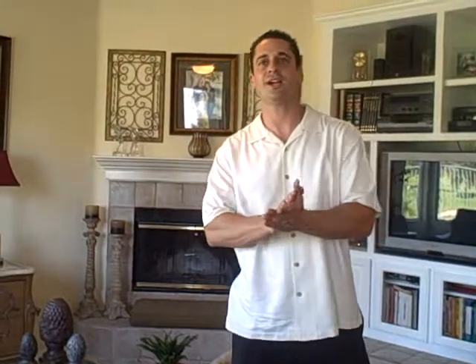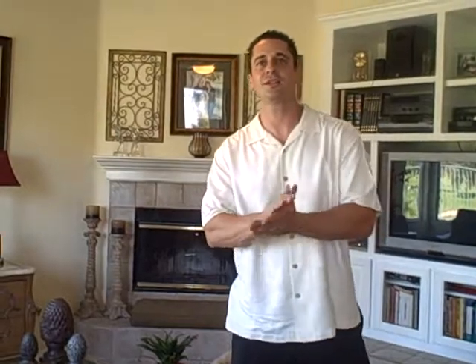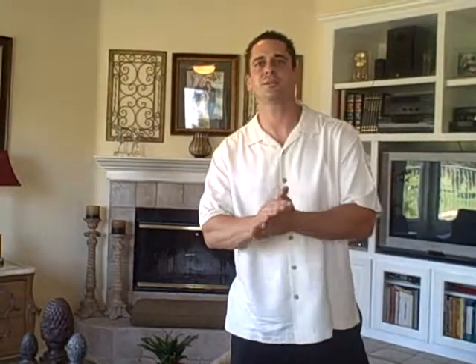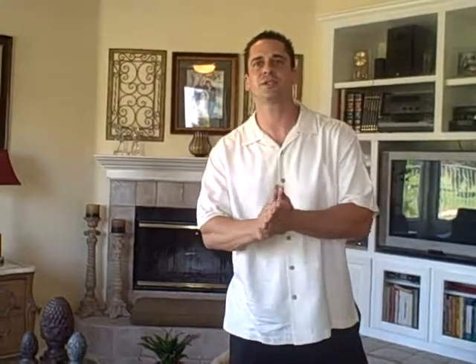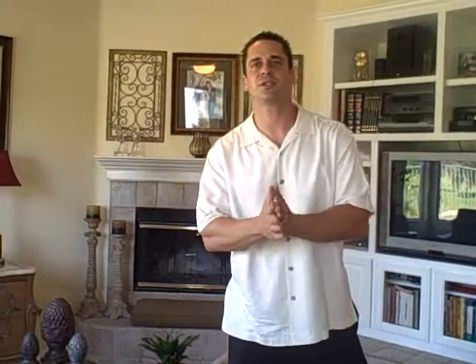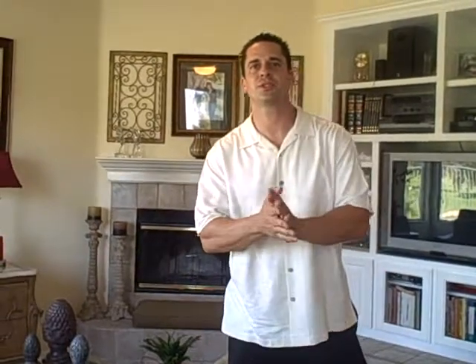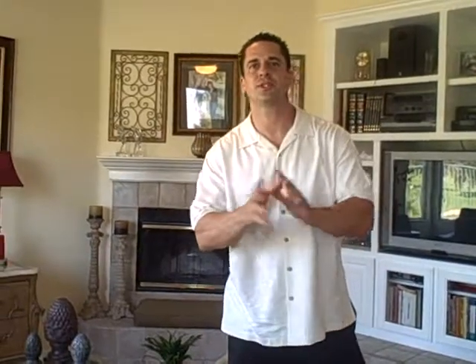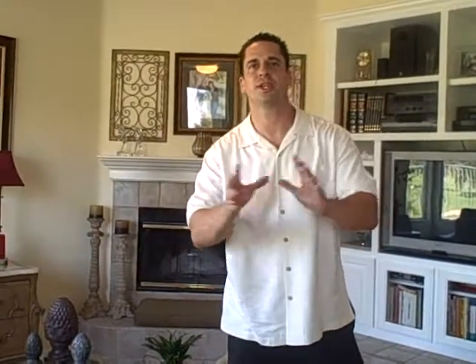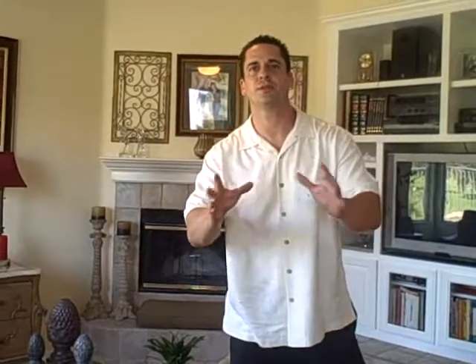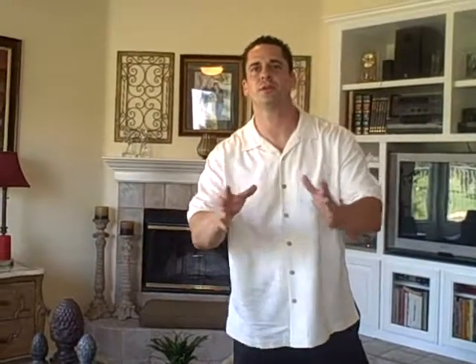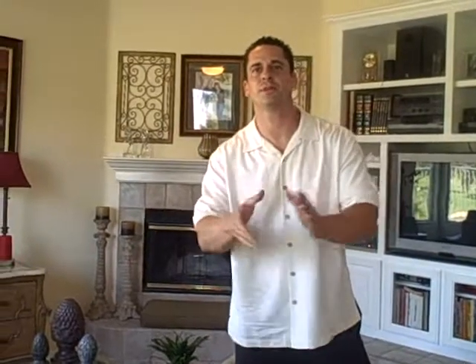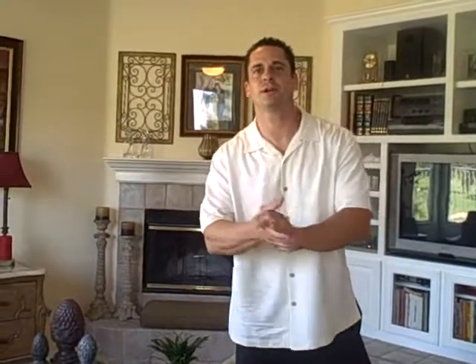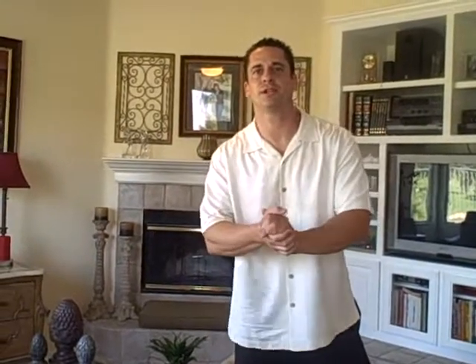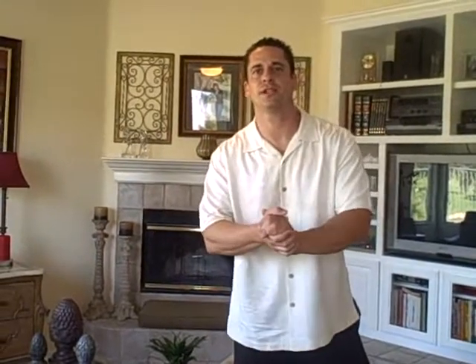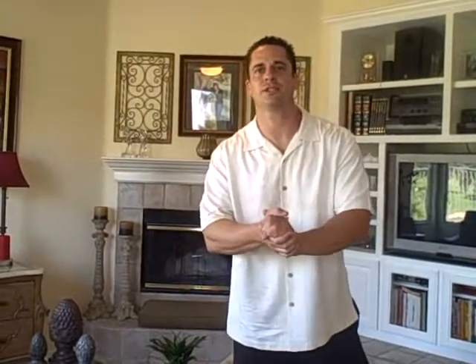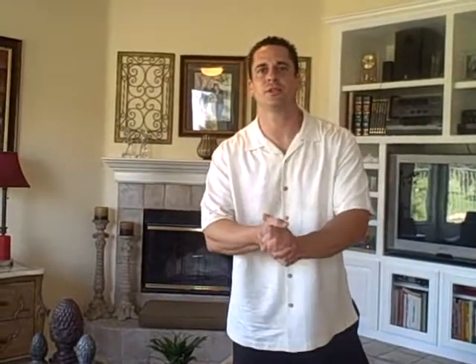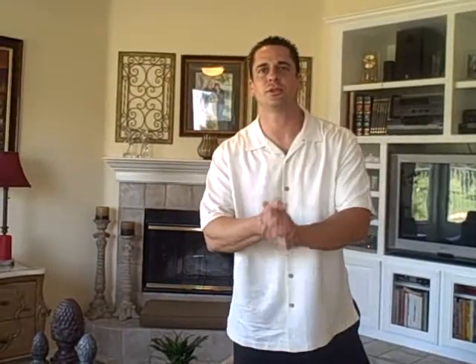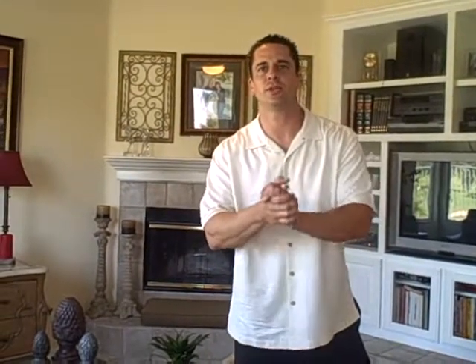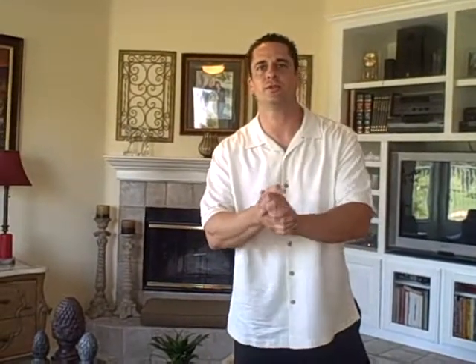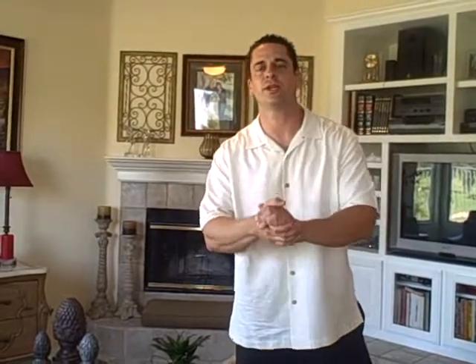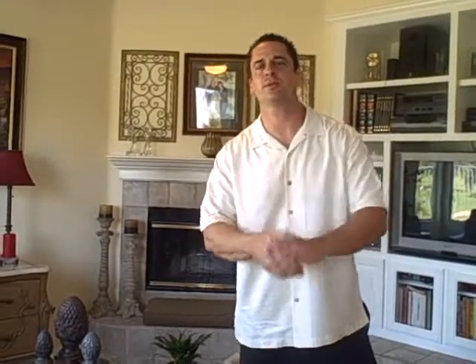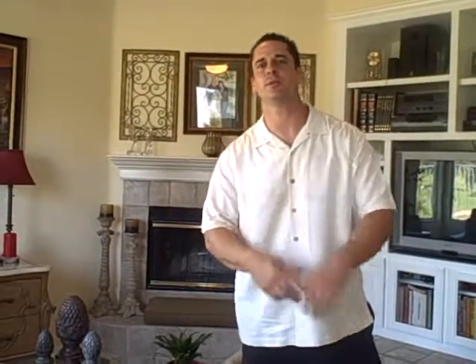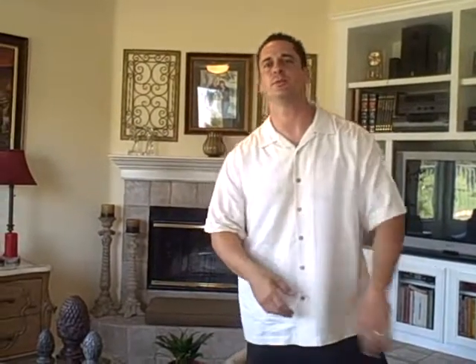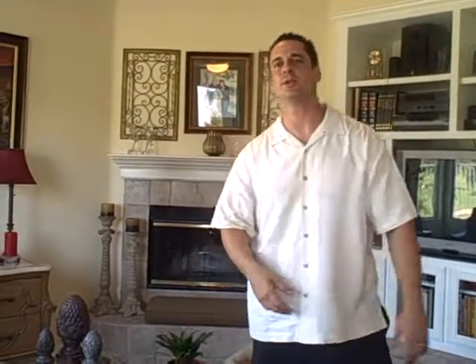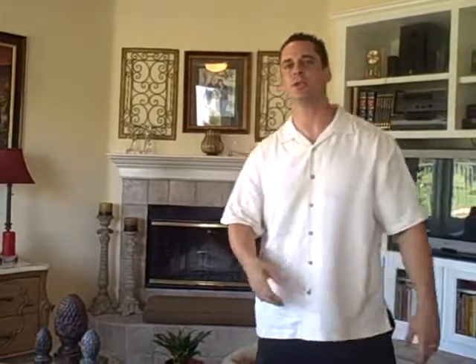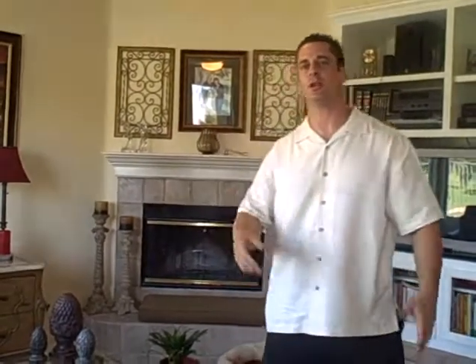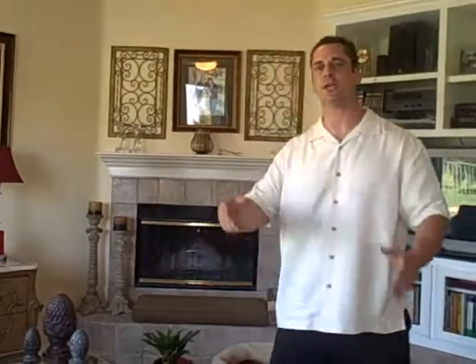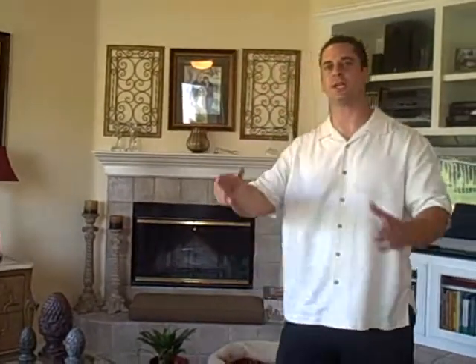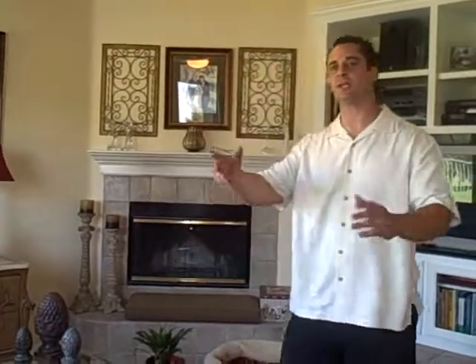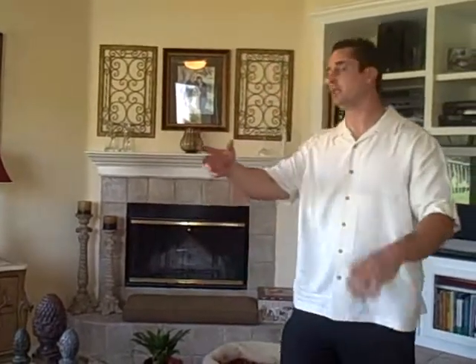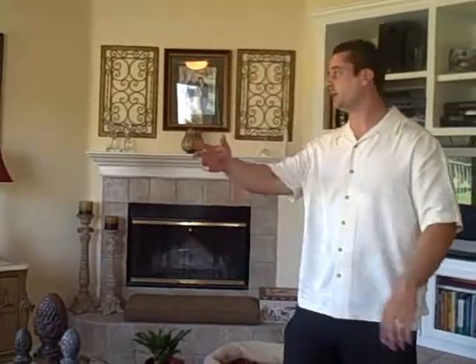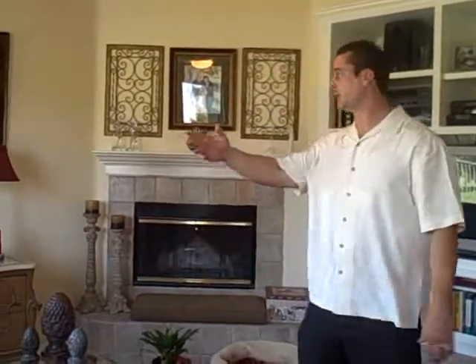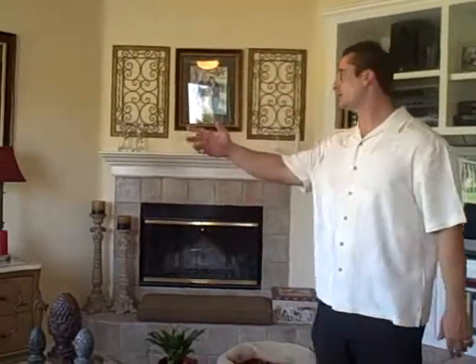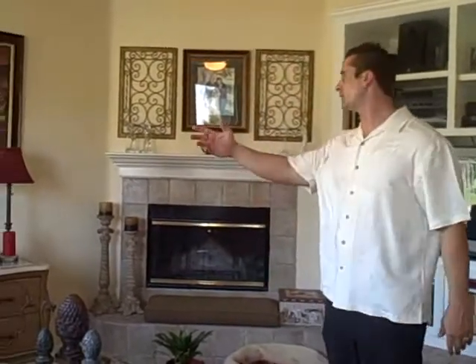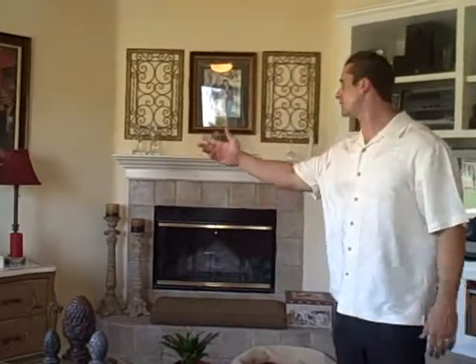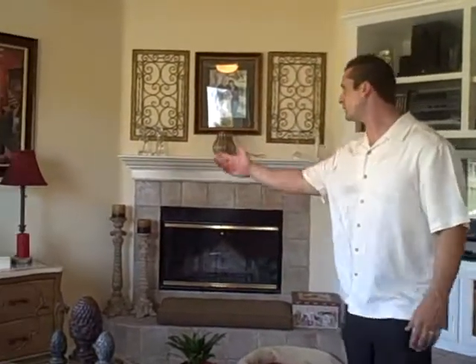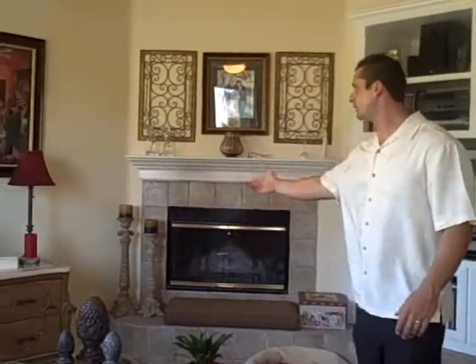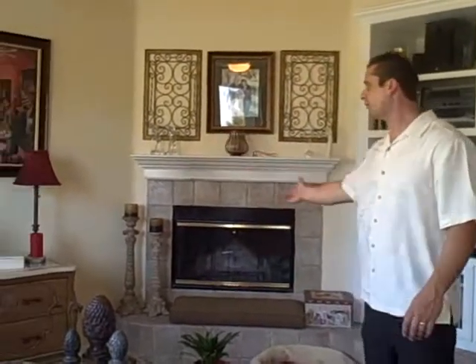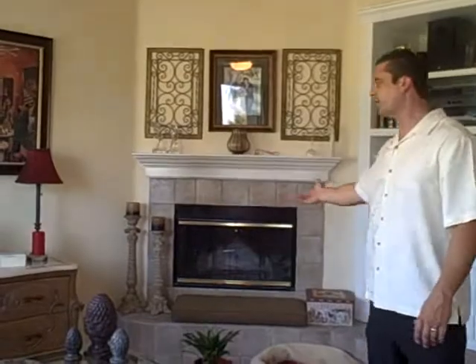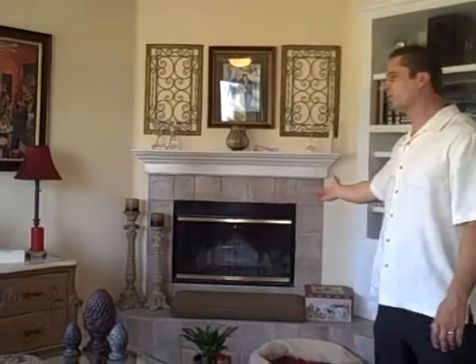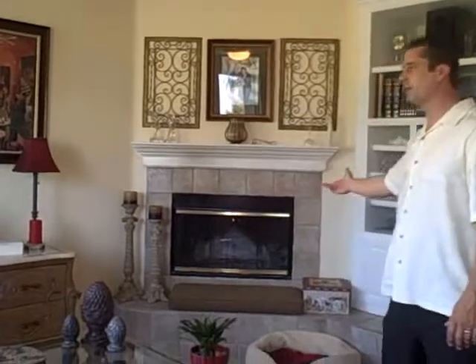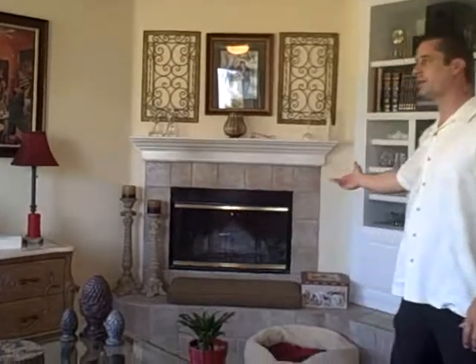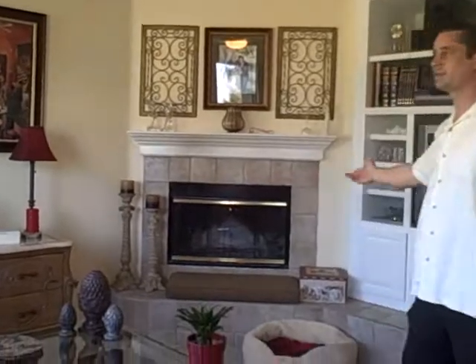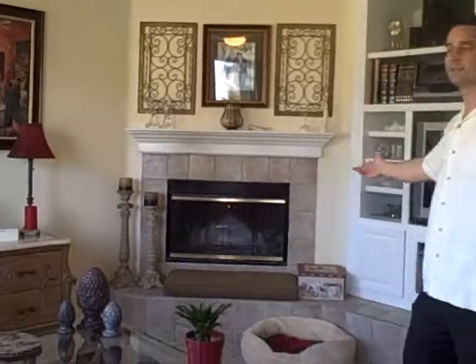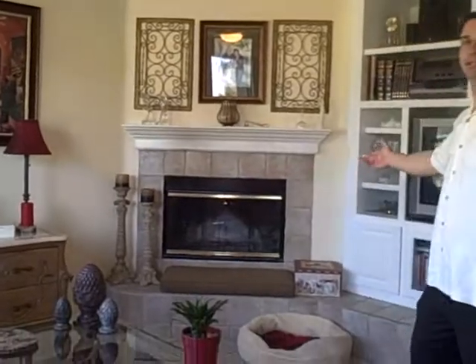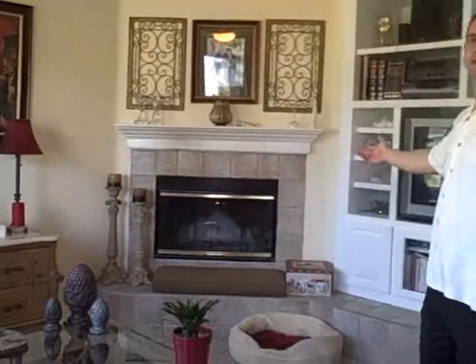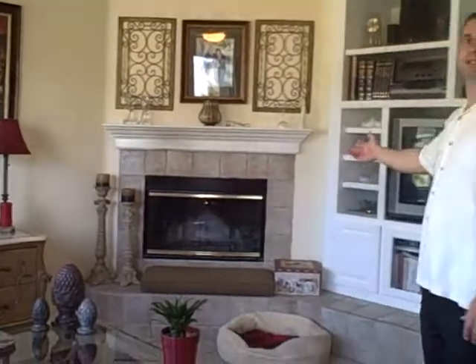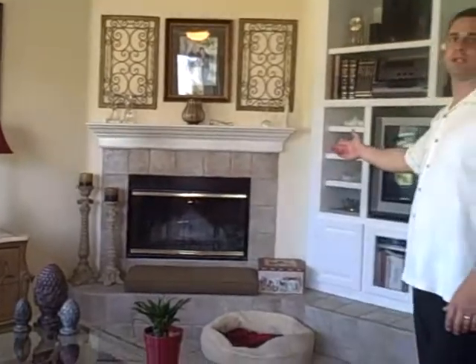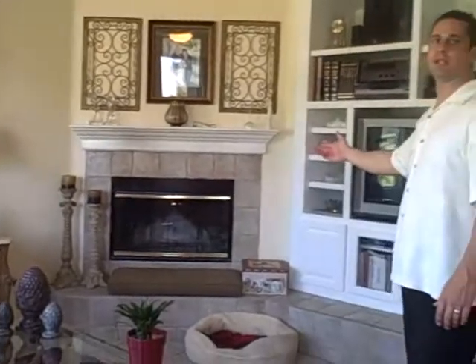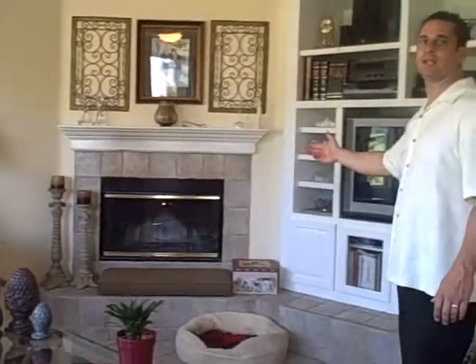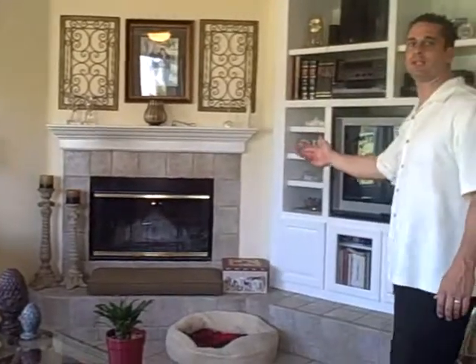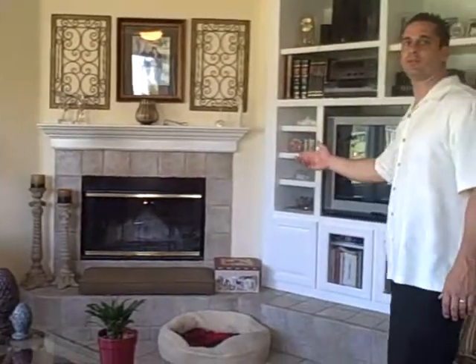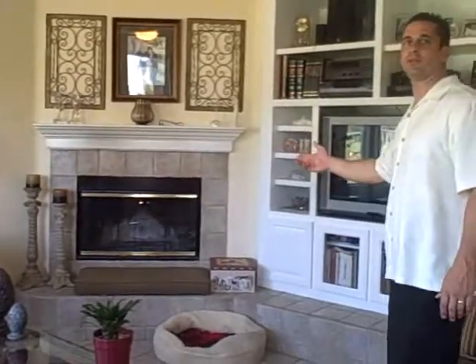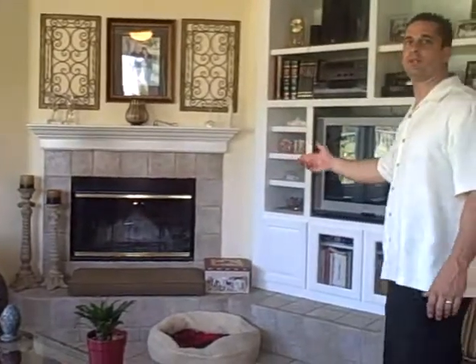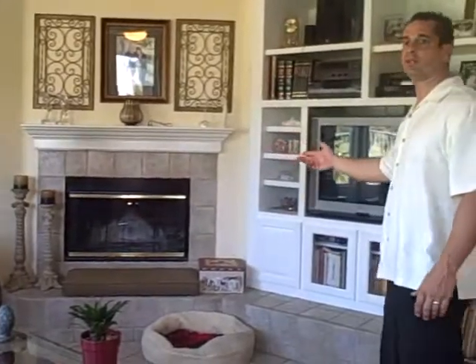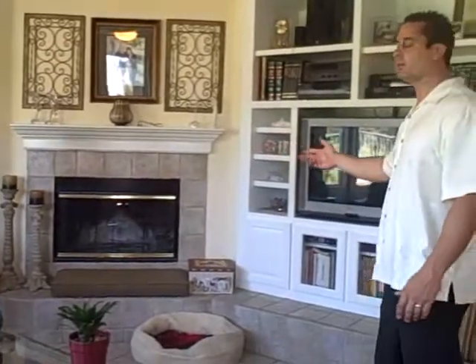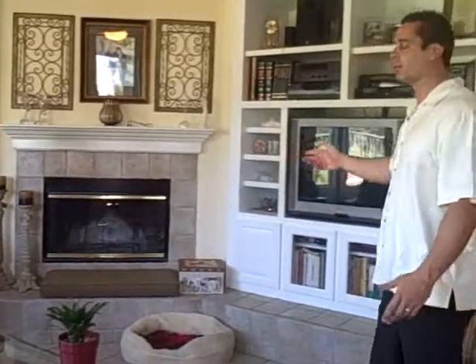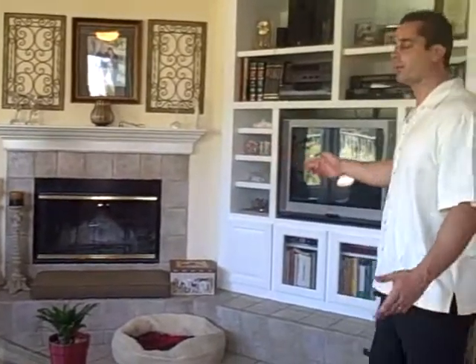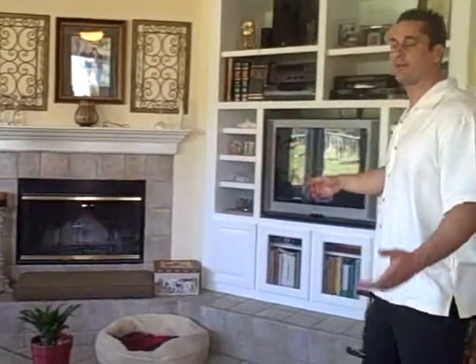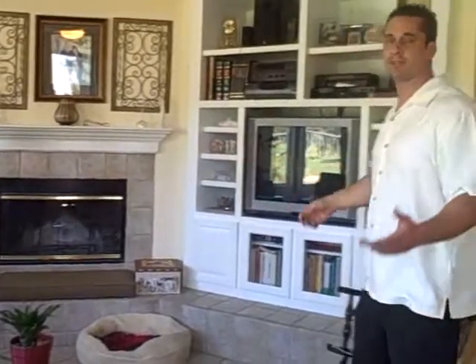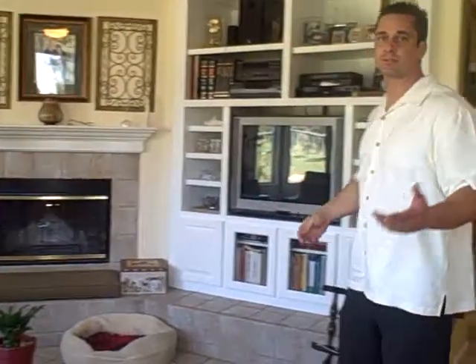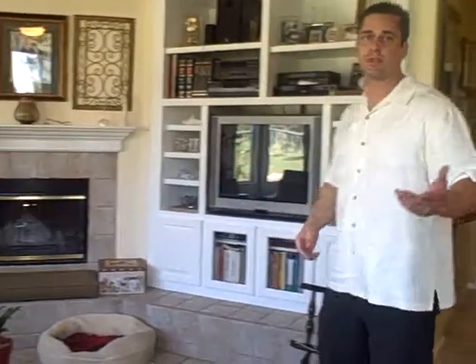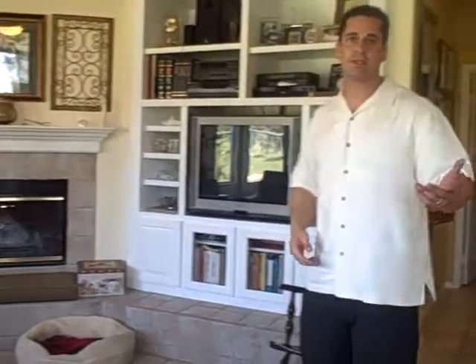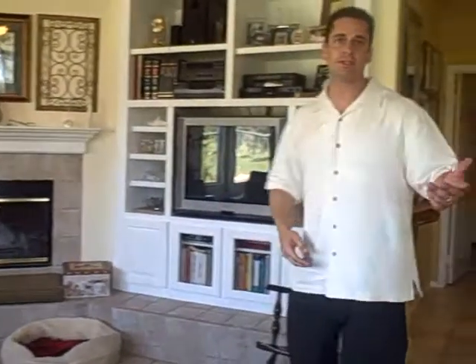Hi, Nick Petrosi, 904 Spyglass, you're in the family room. As you can see, fireplace, and as we come around this way.